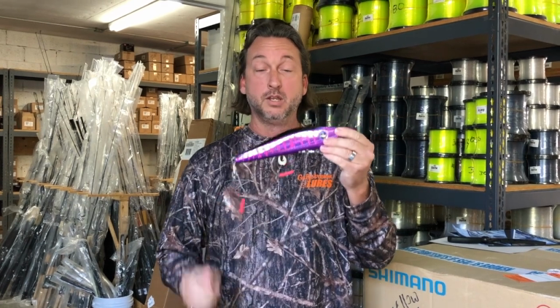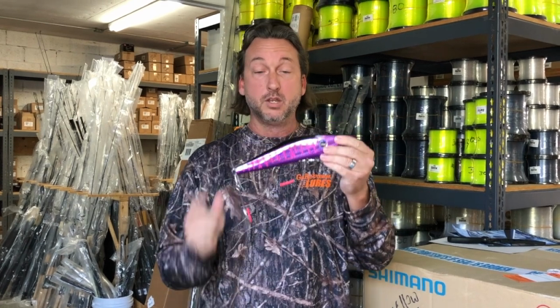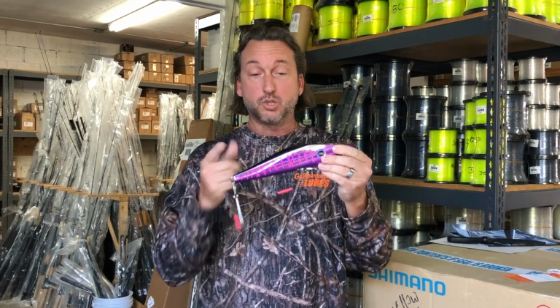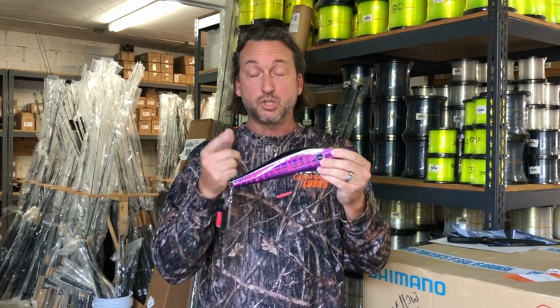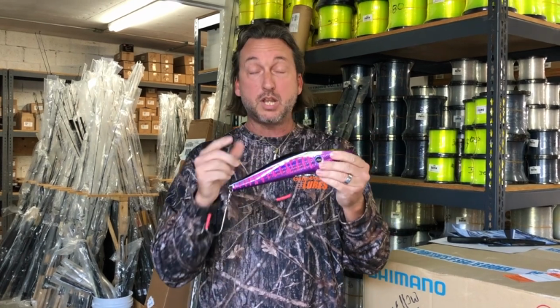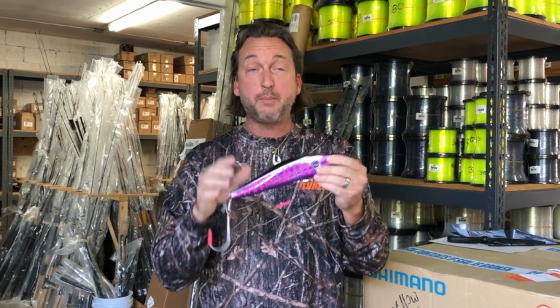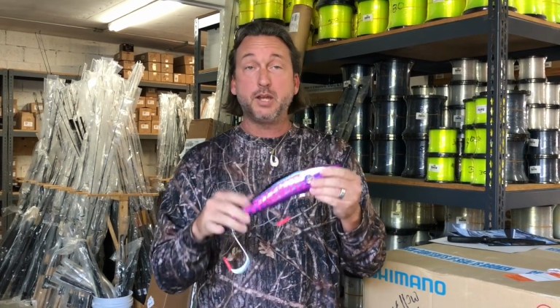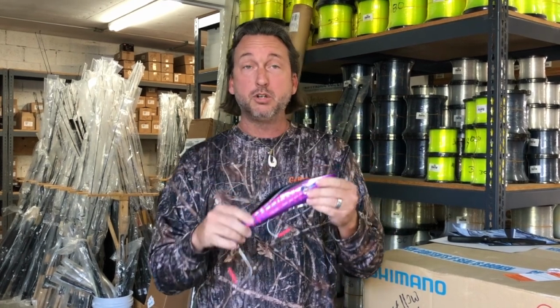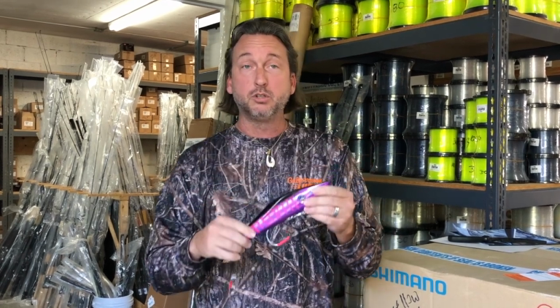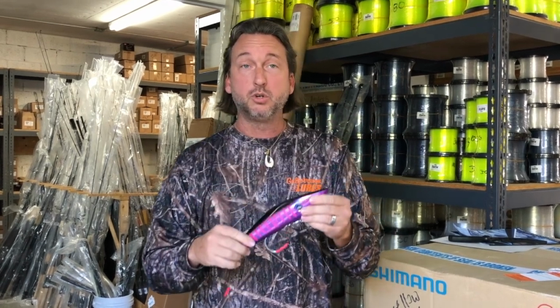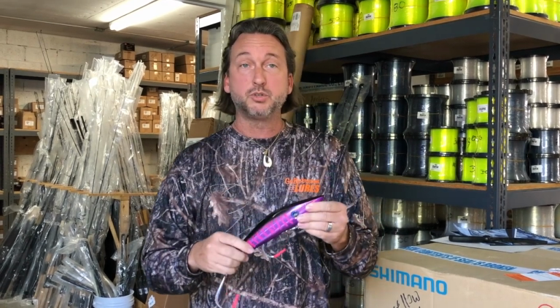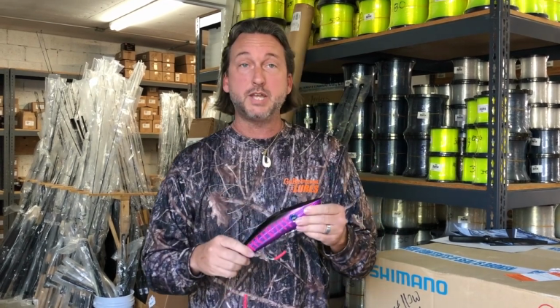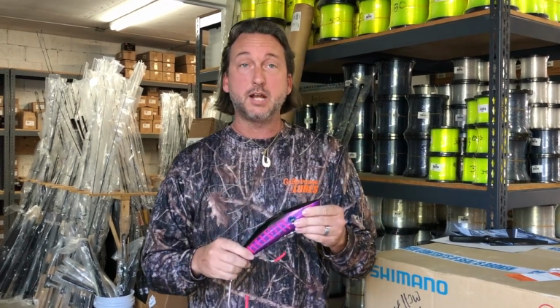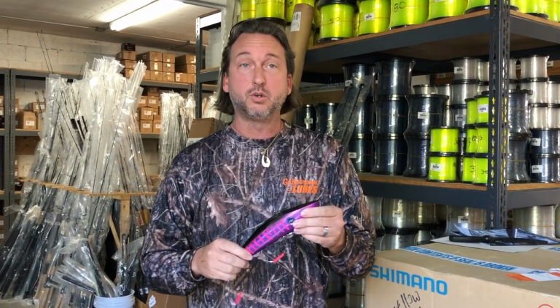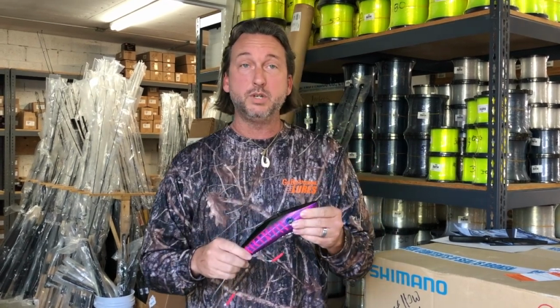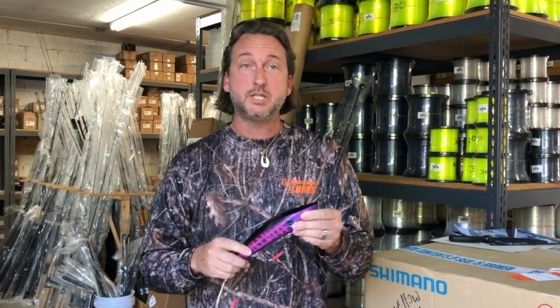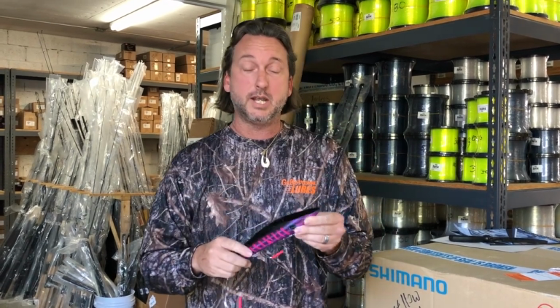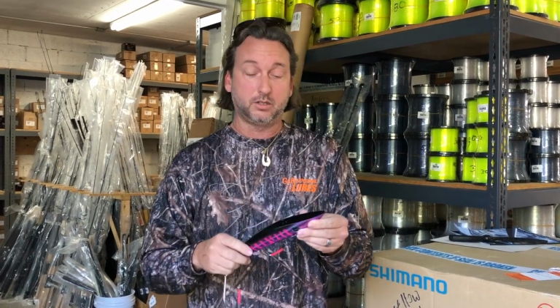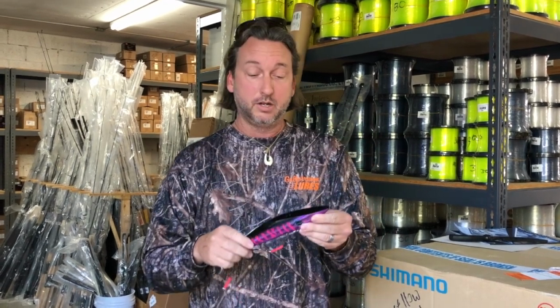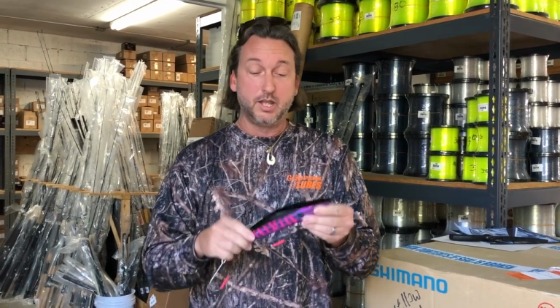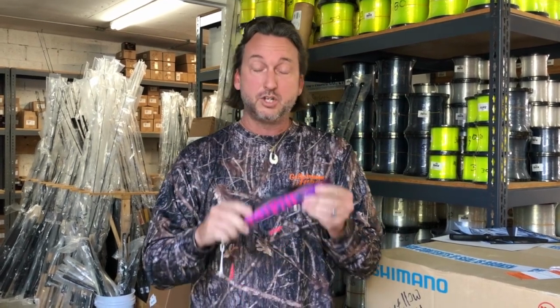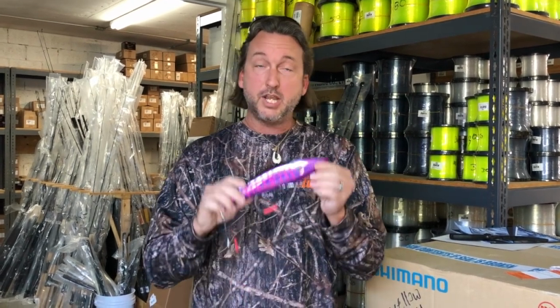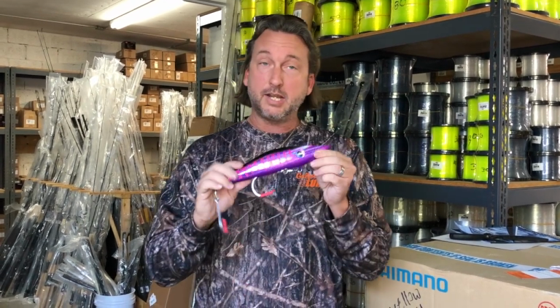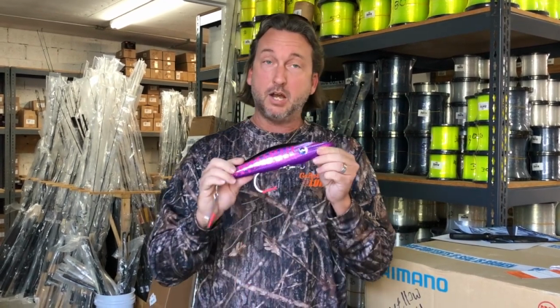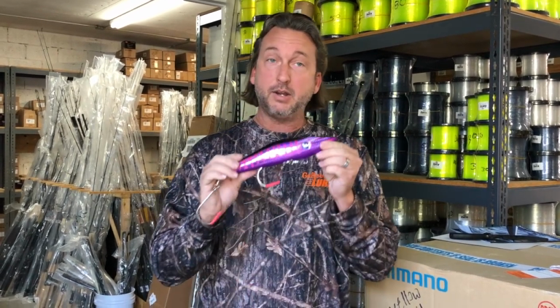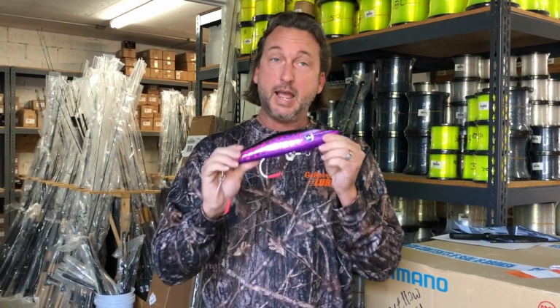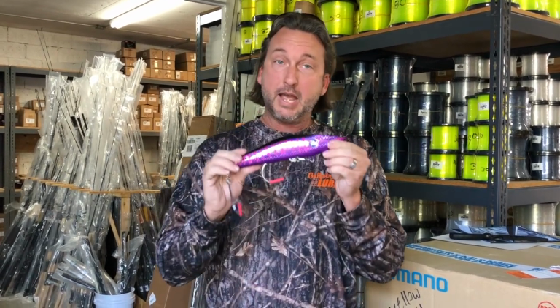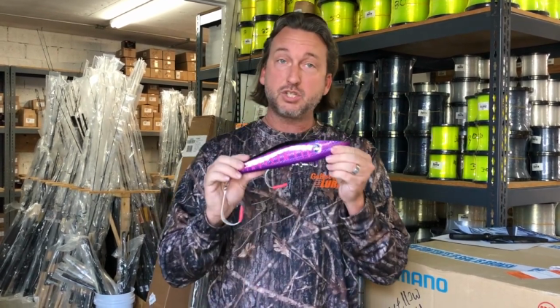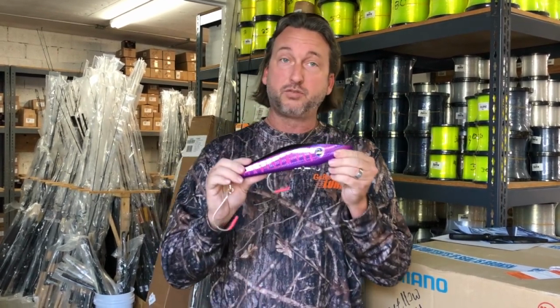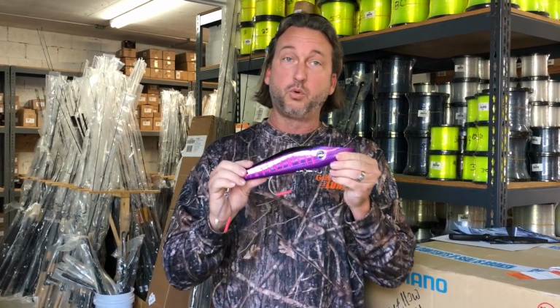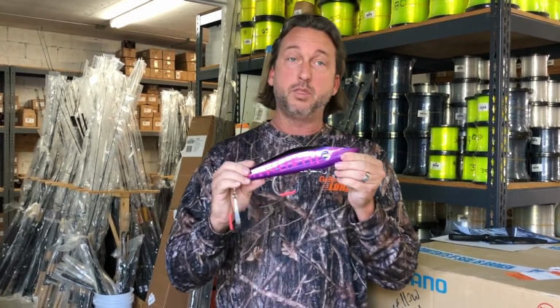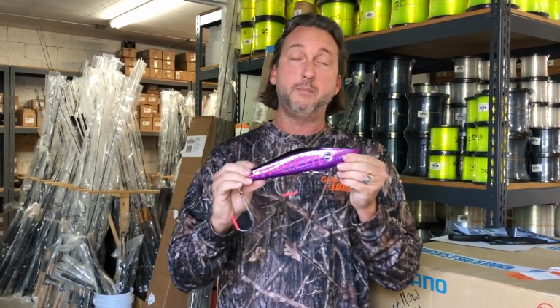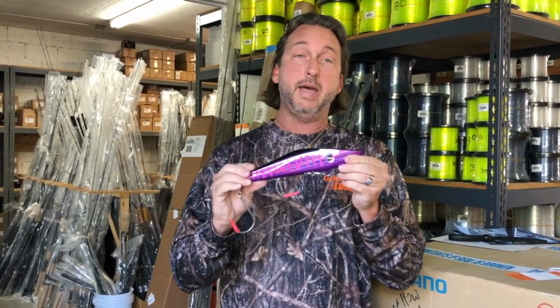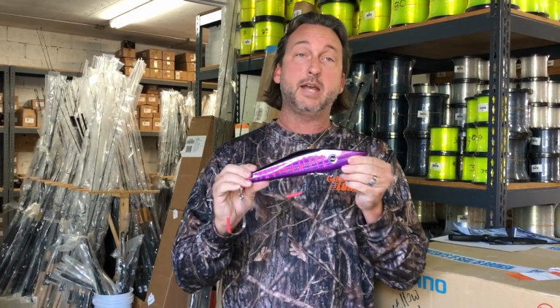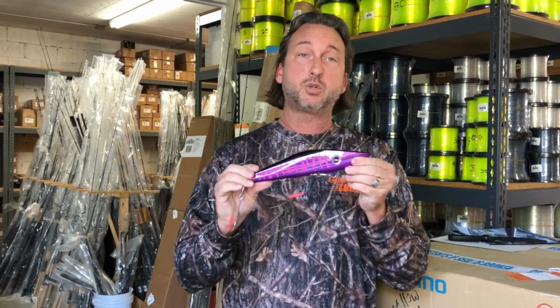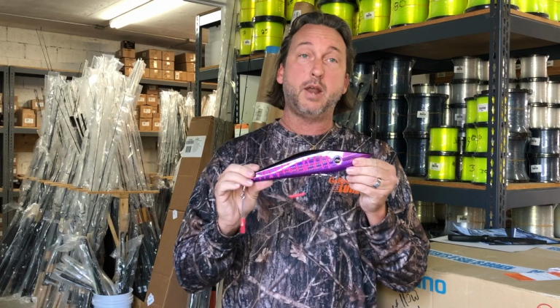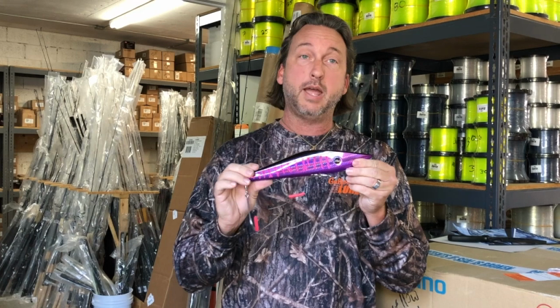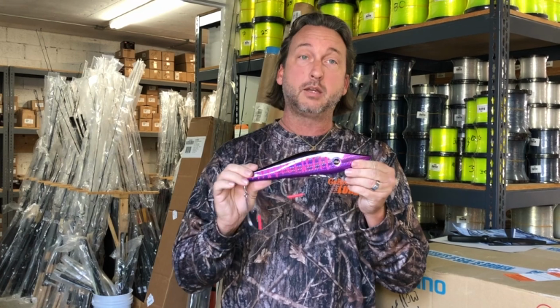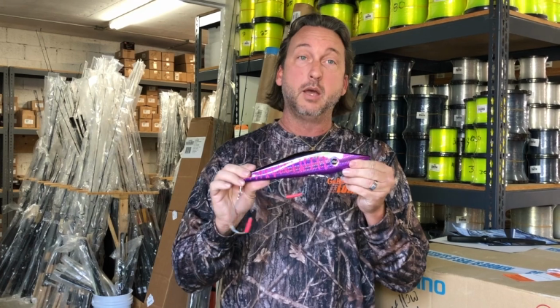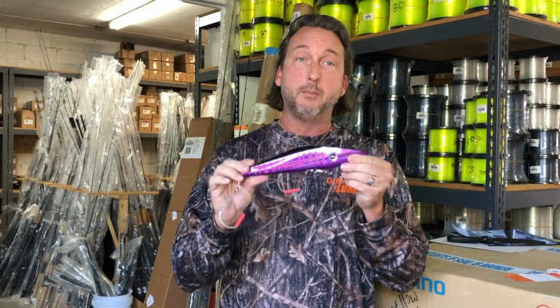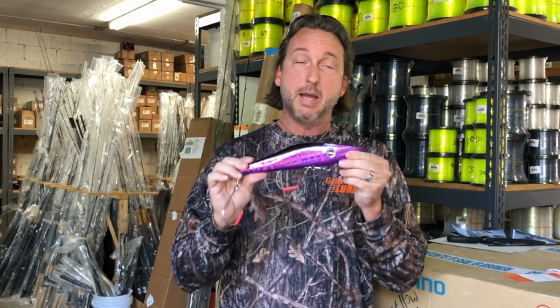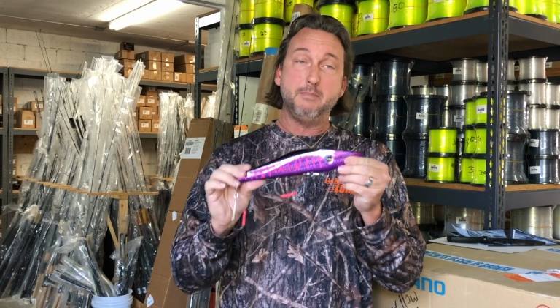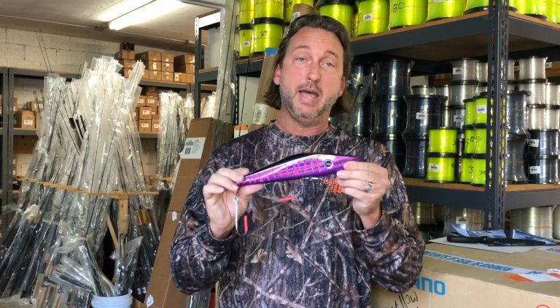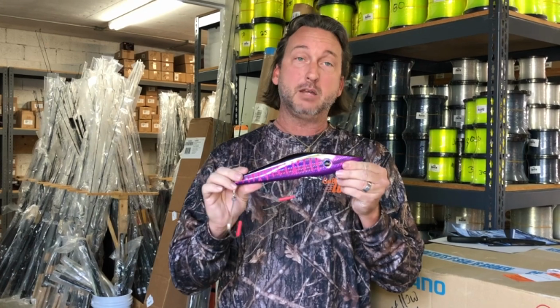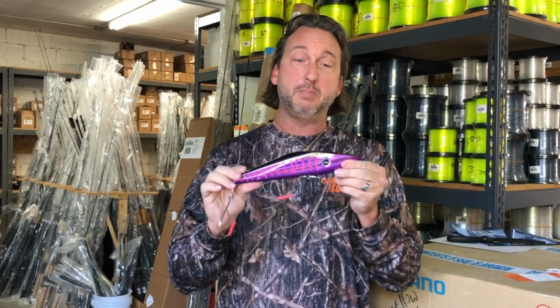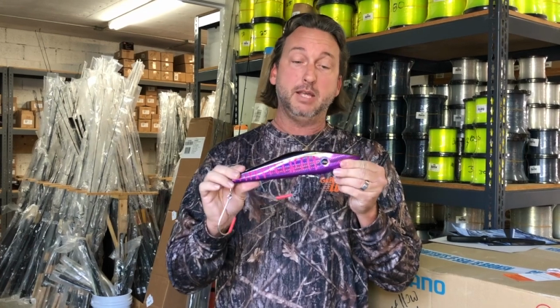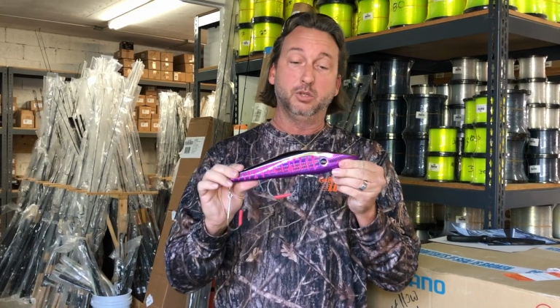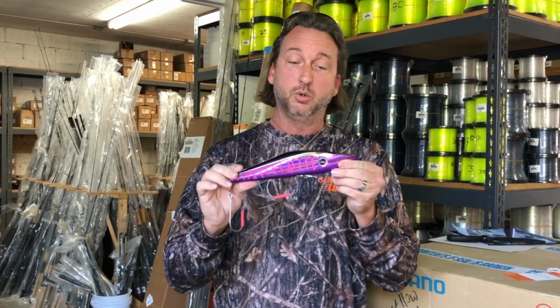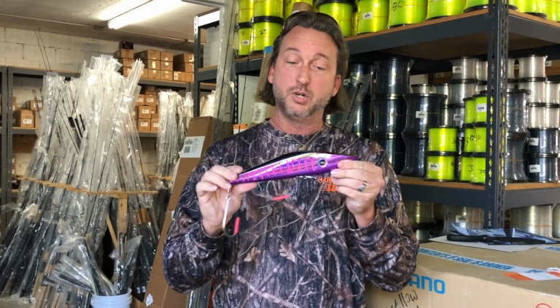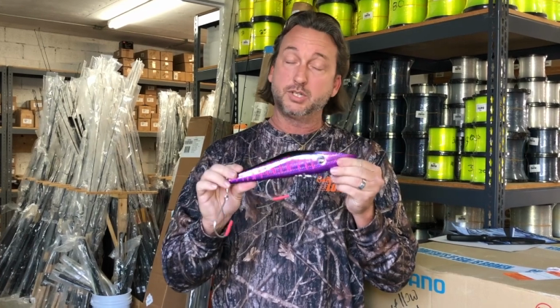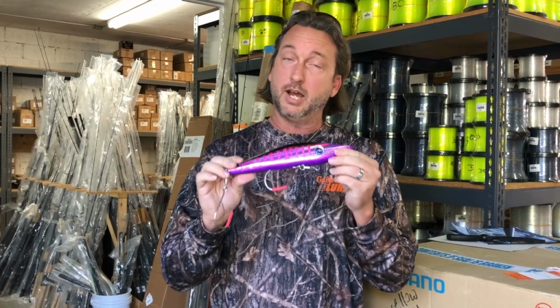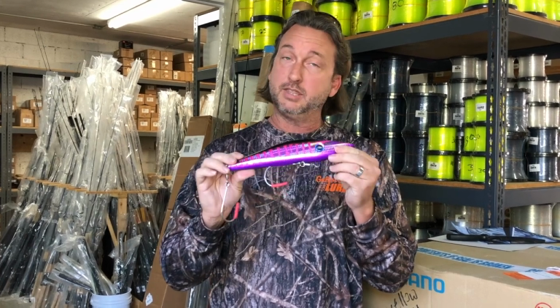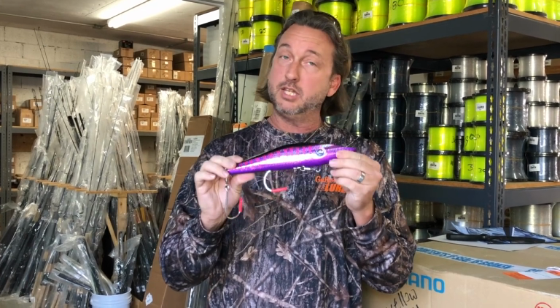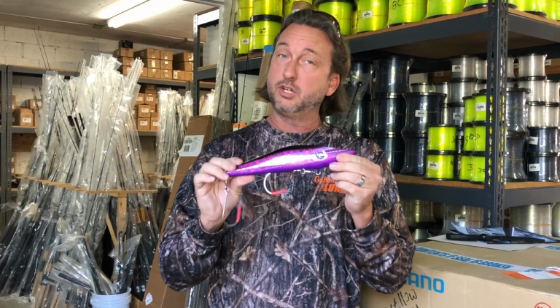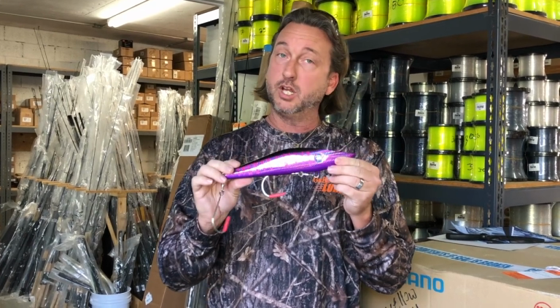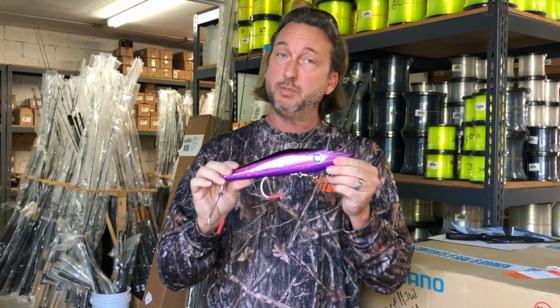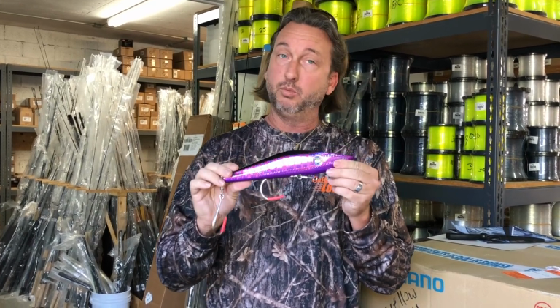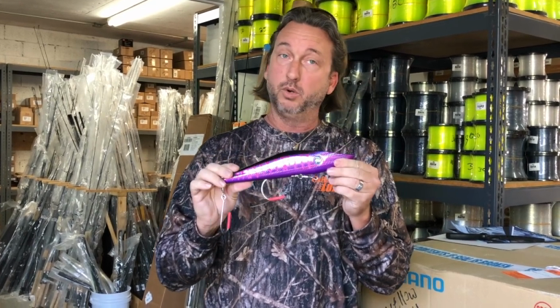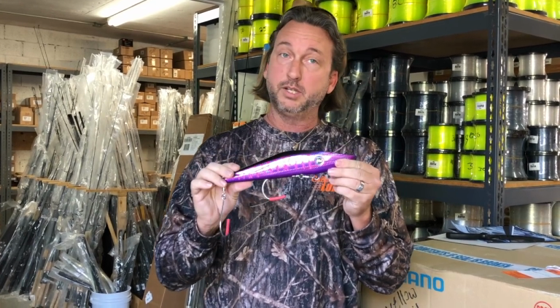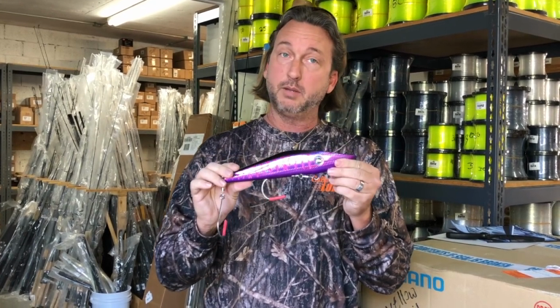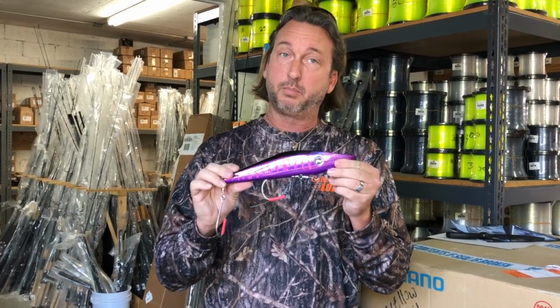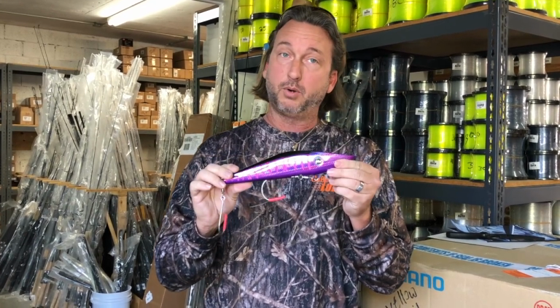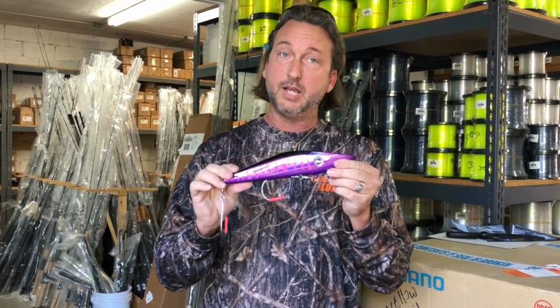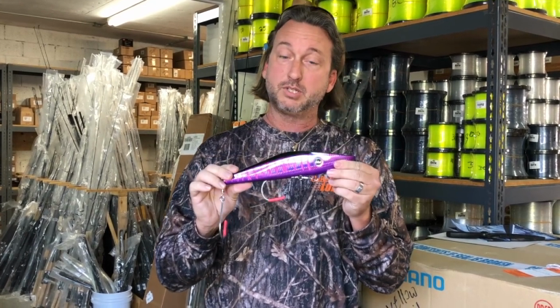So stop by your local tackle retailer and ask for the Mag Track by Mag Bay Lures. I think you're going to be really impressed.